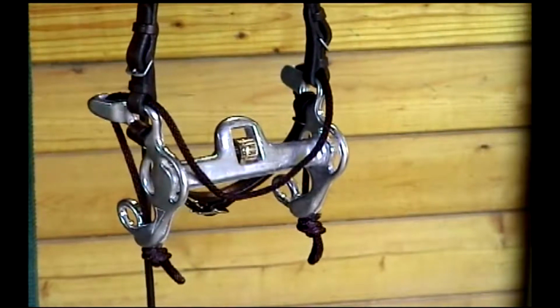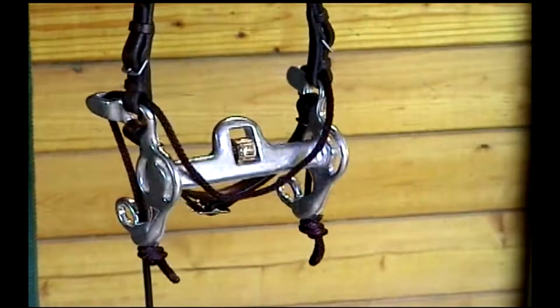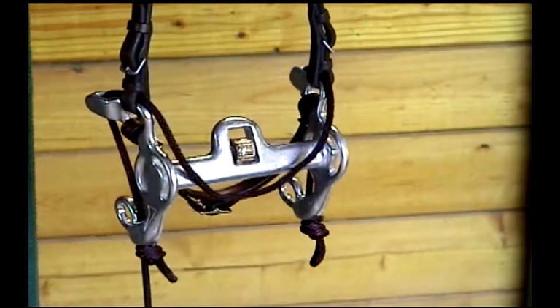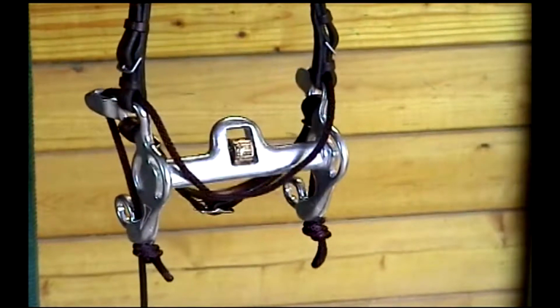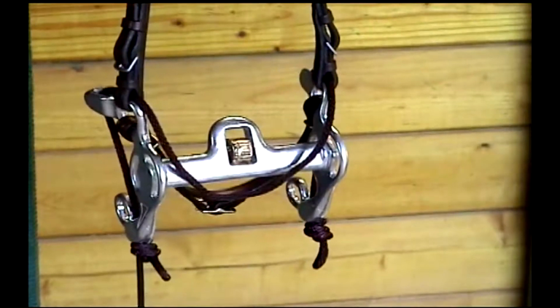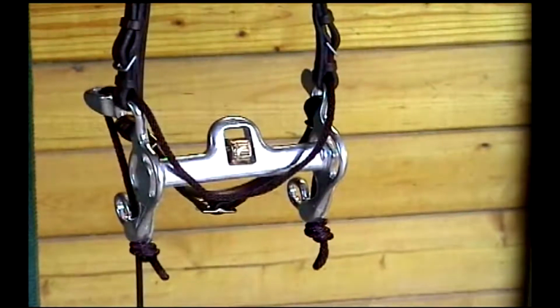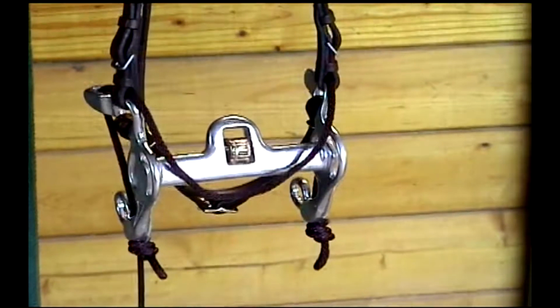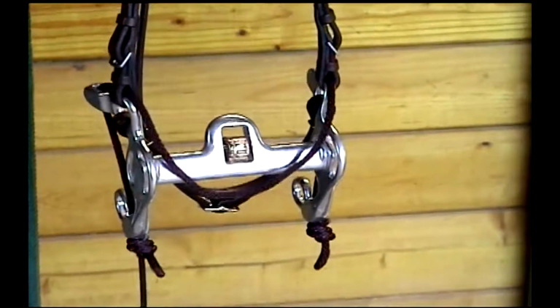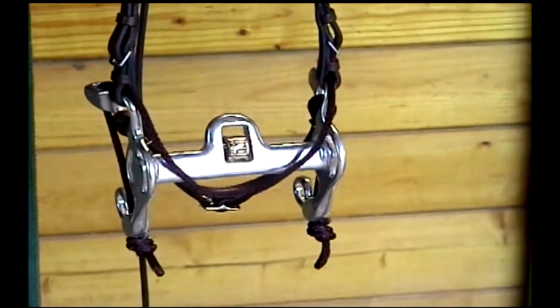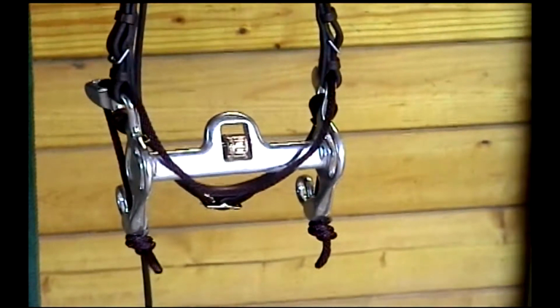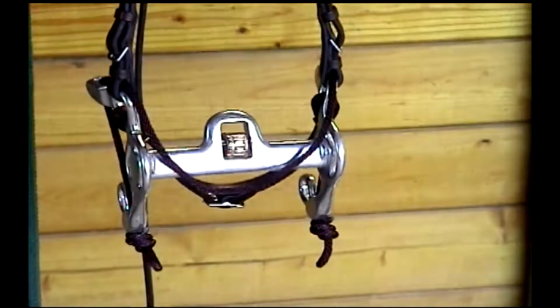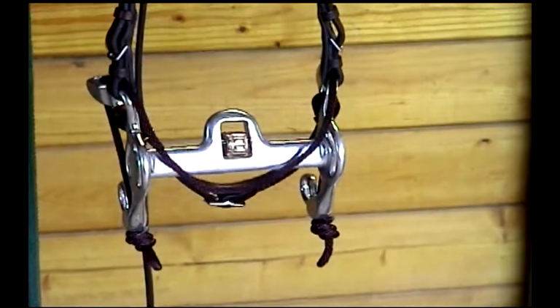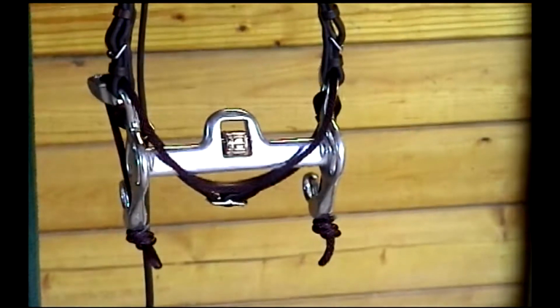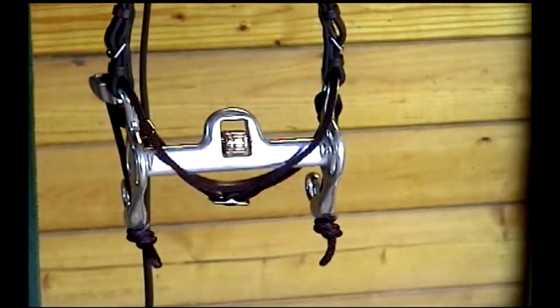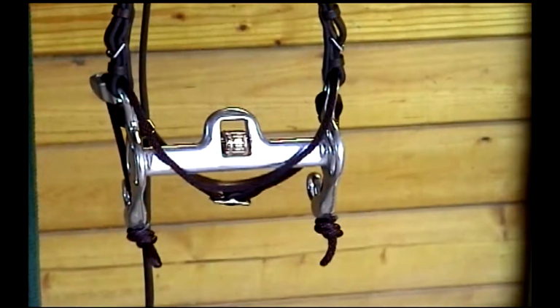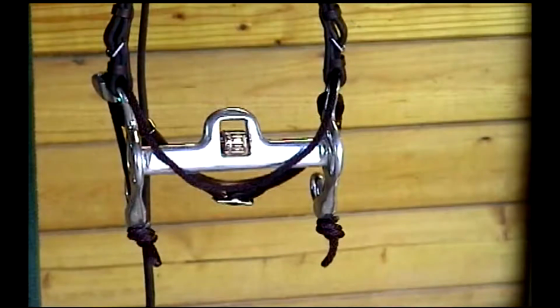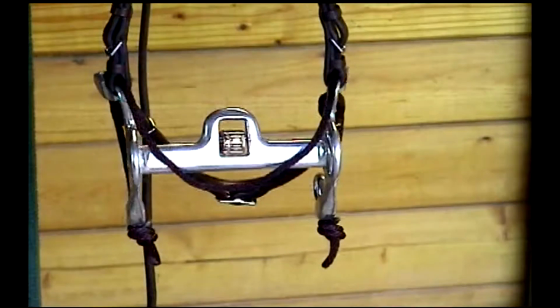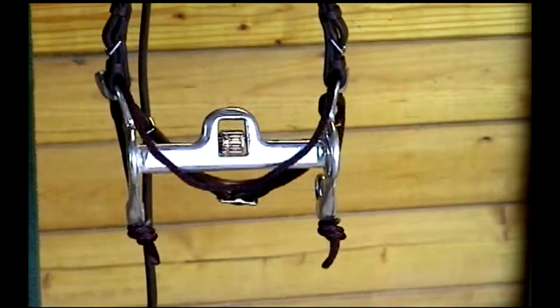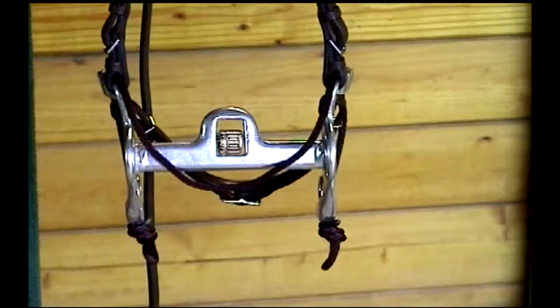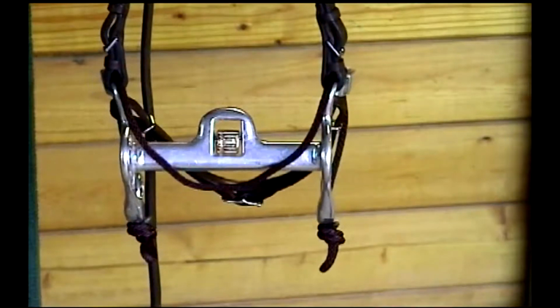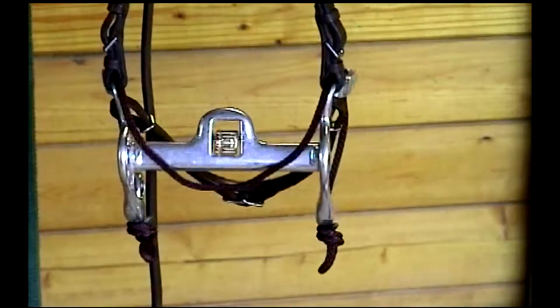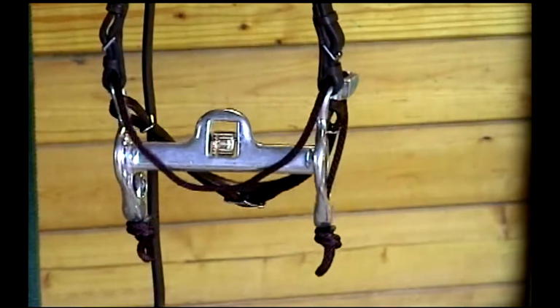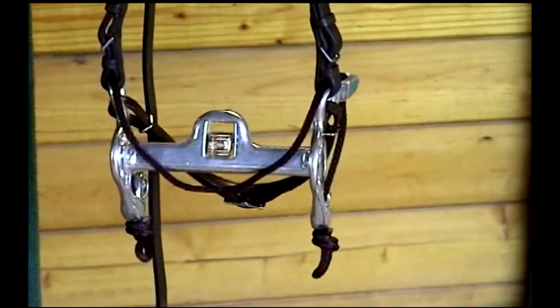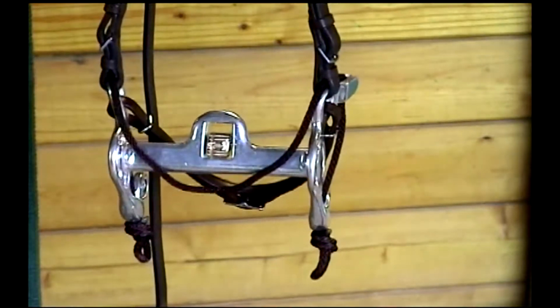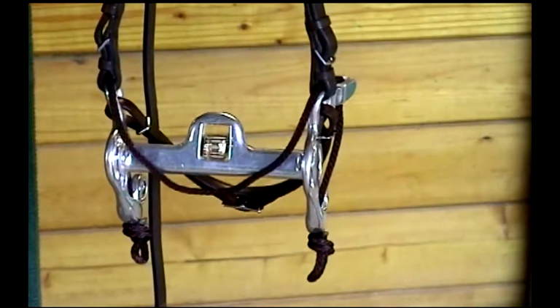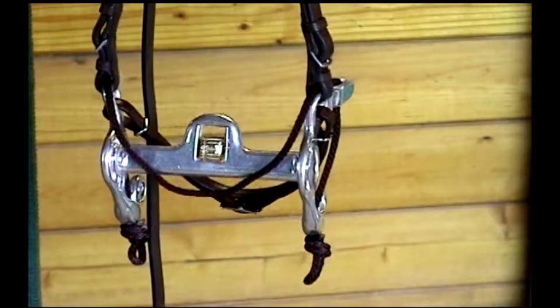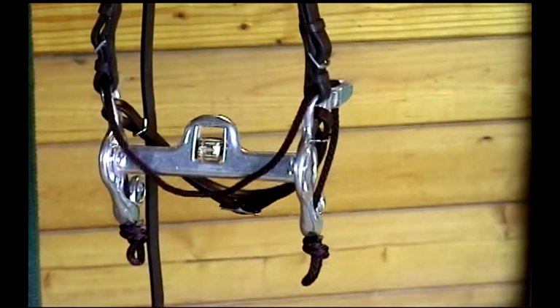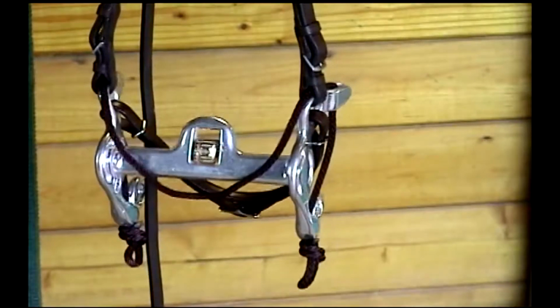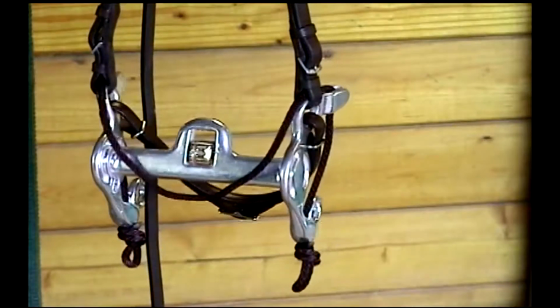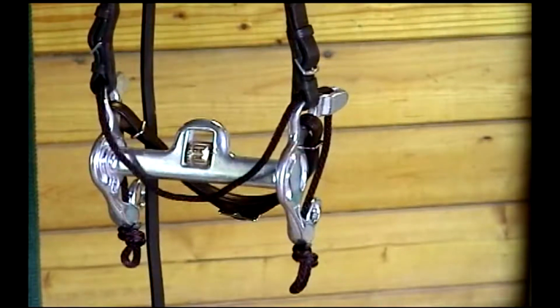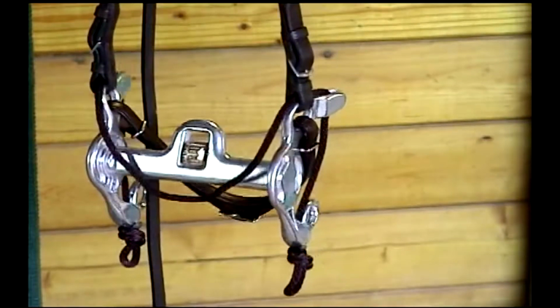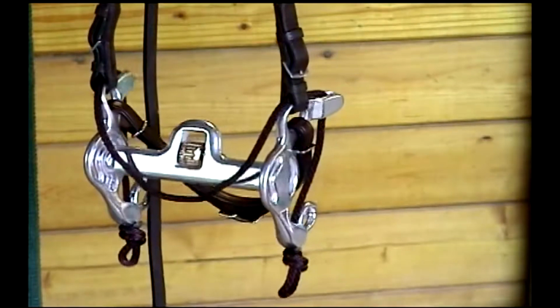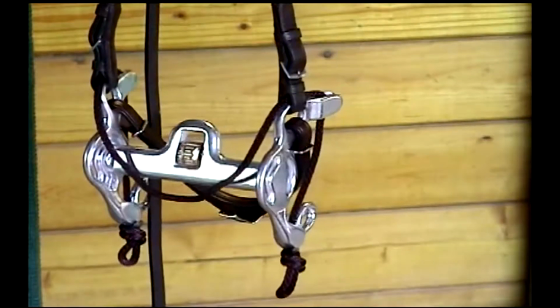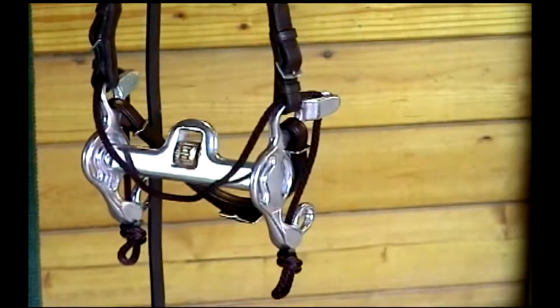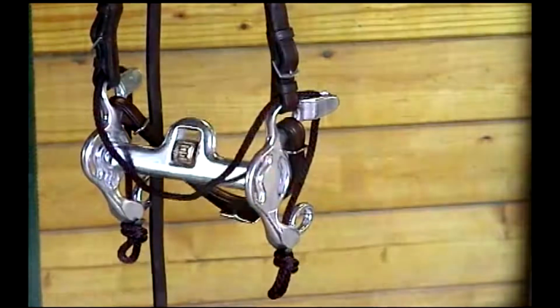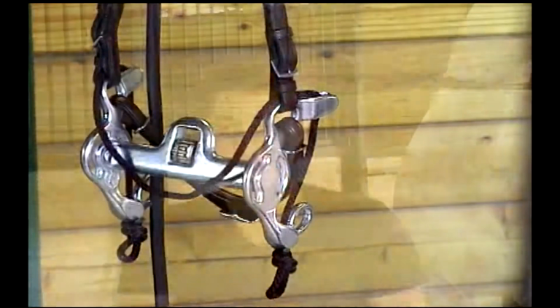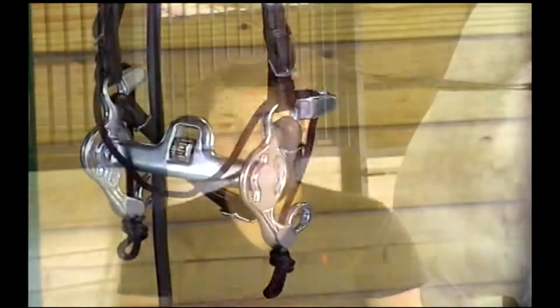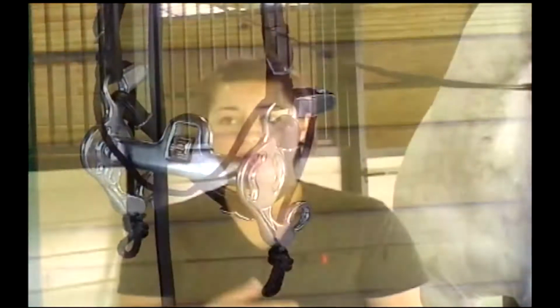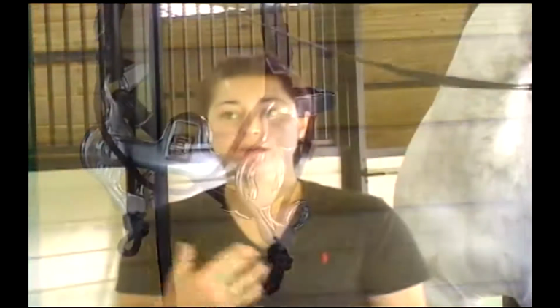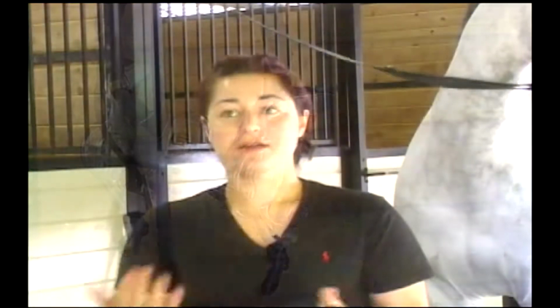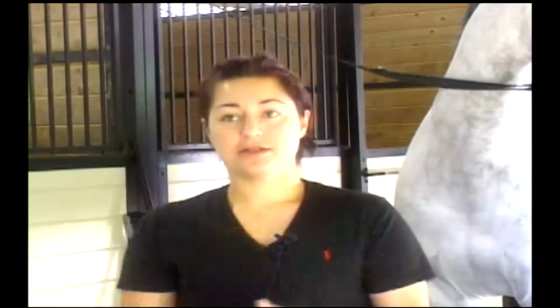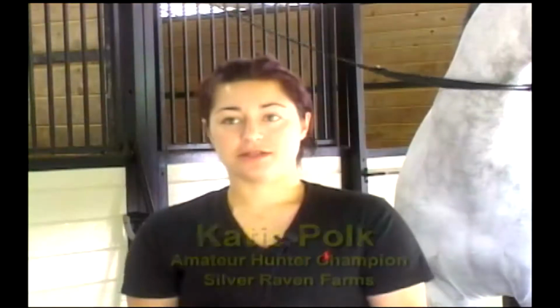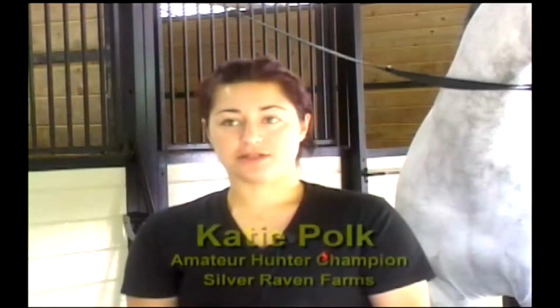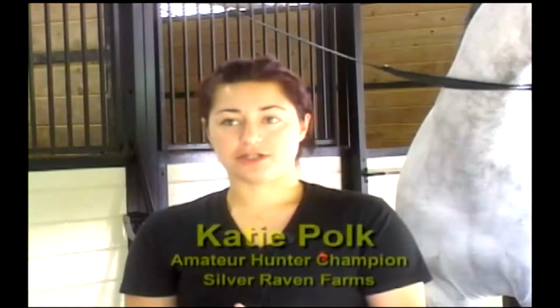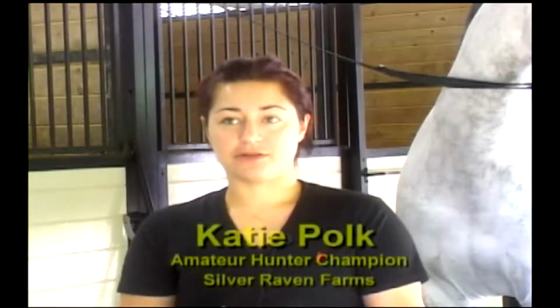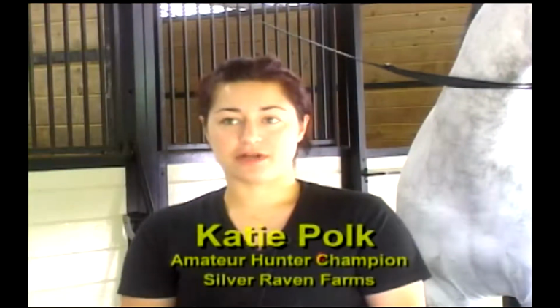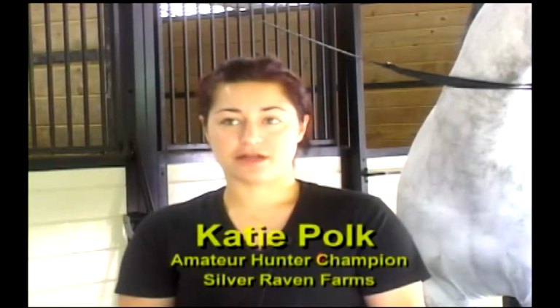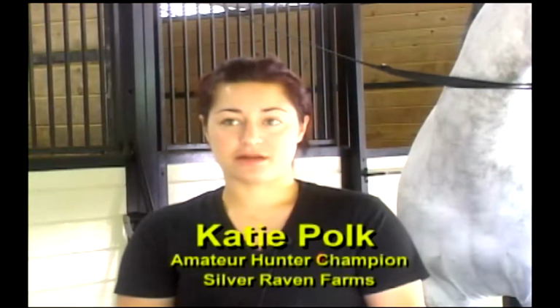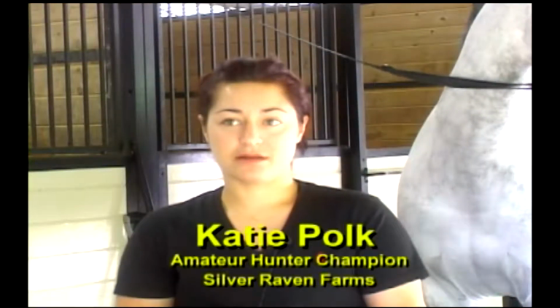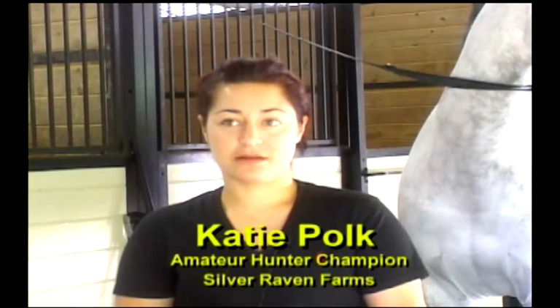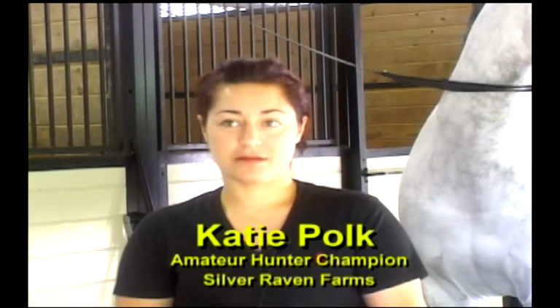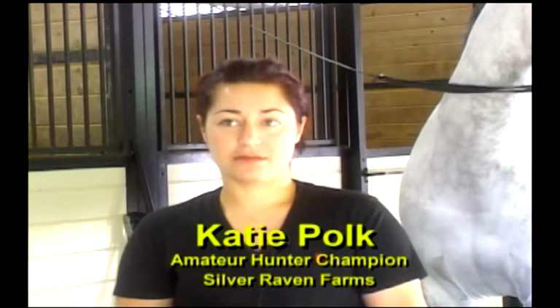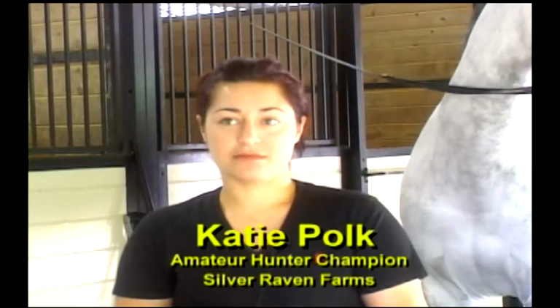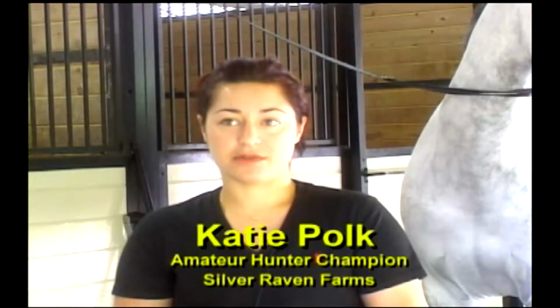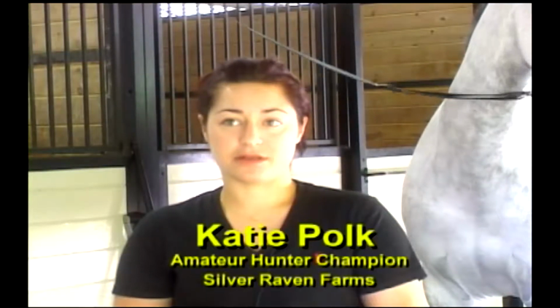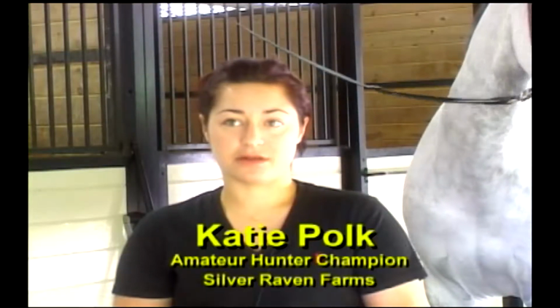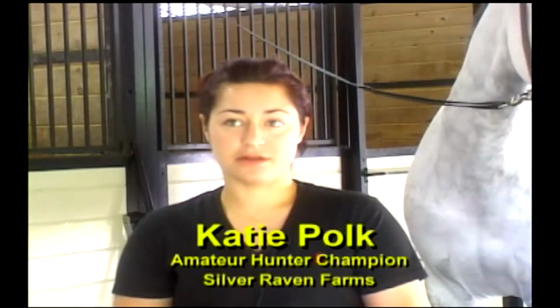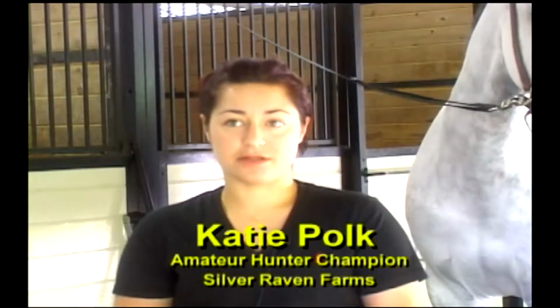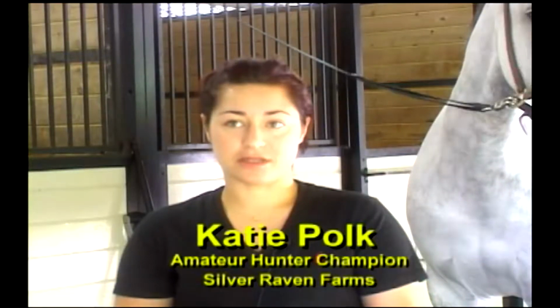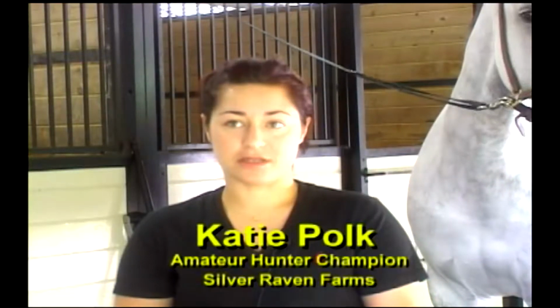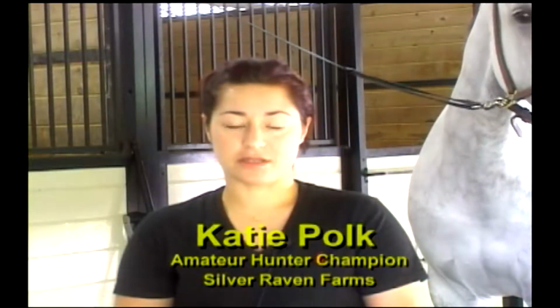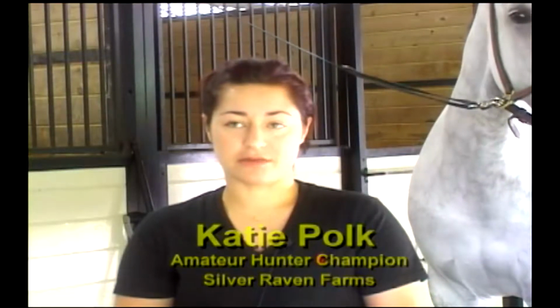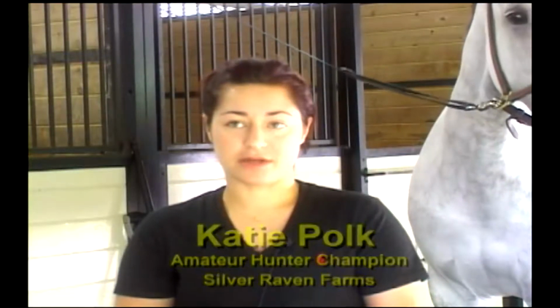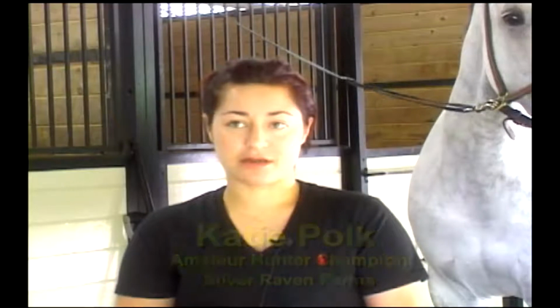It was easy to replicate the performance she got at home in the combination bit to the show ring using the D-Ring.